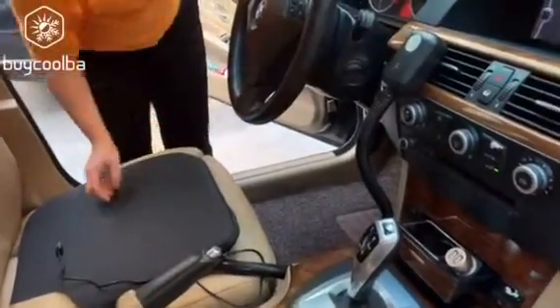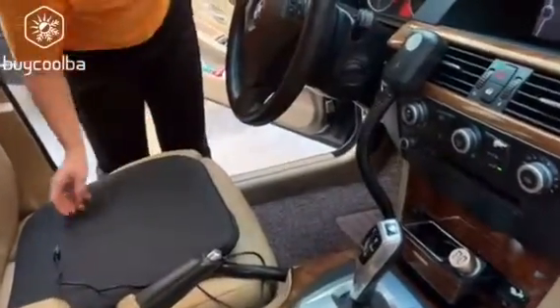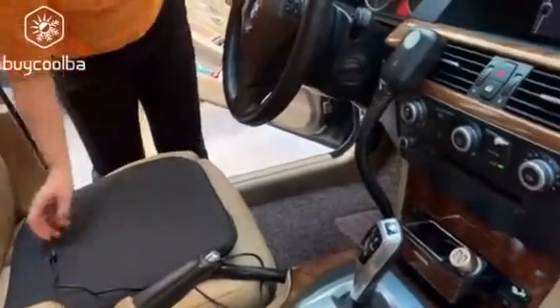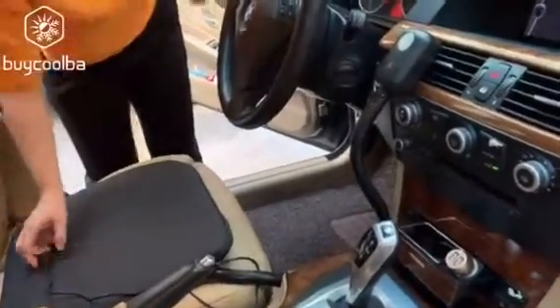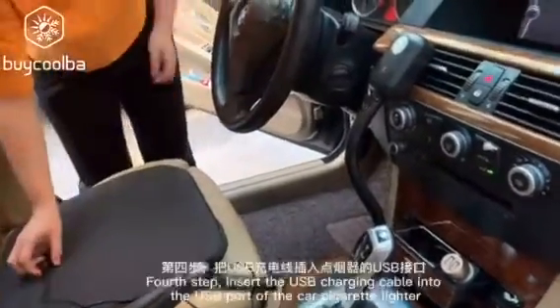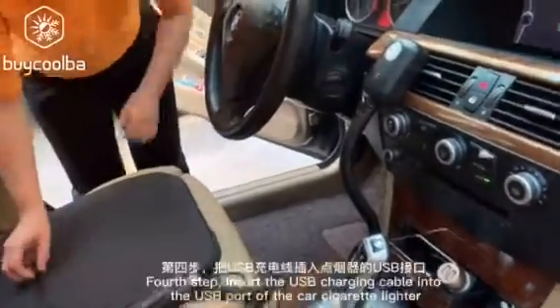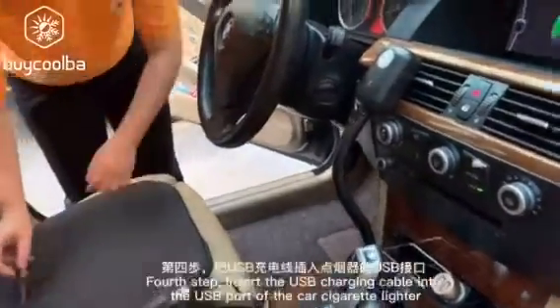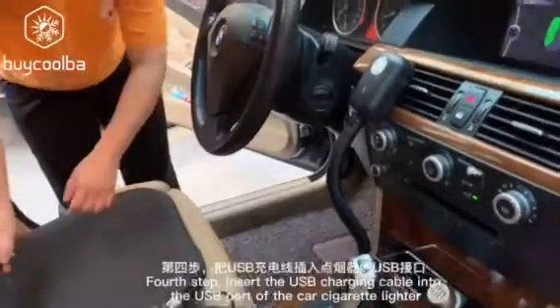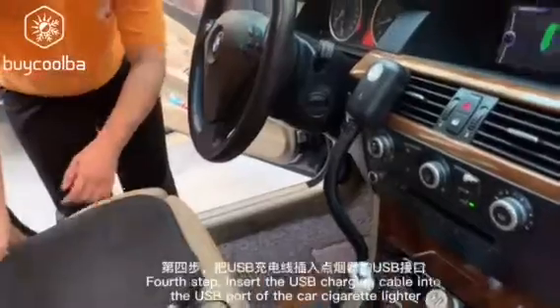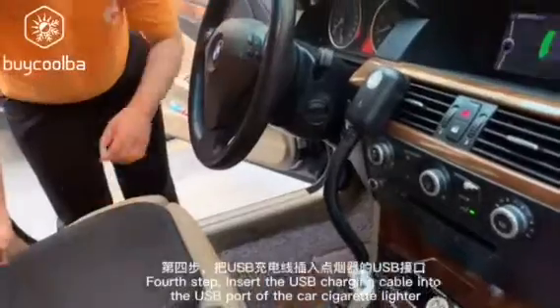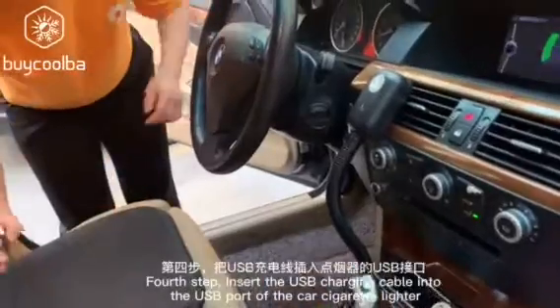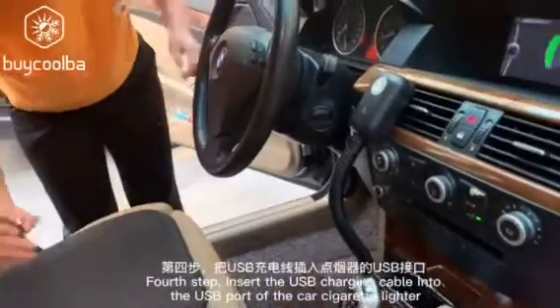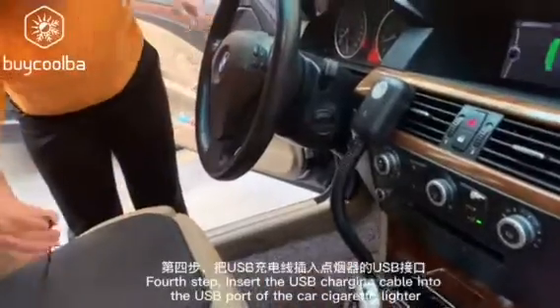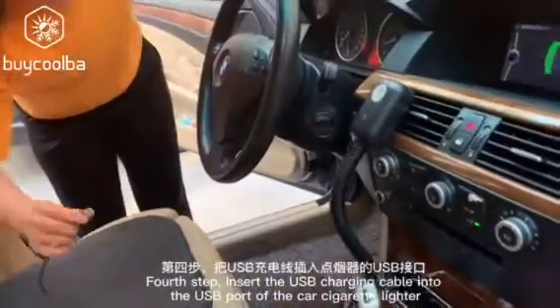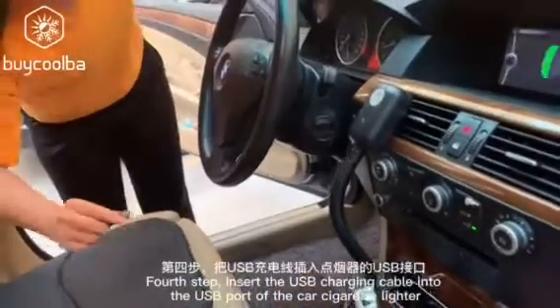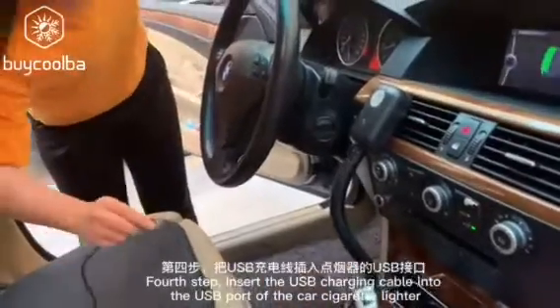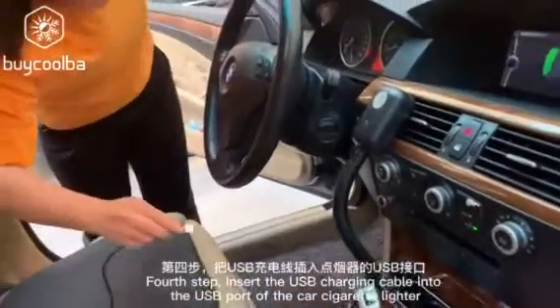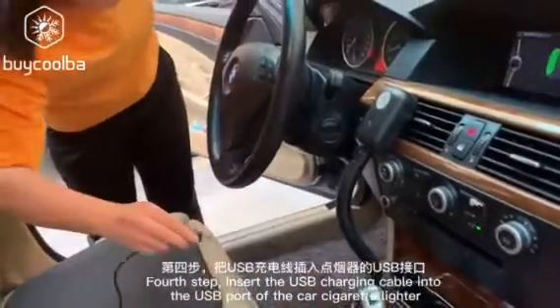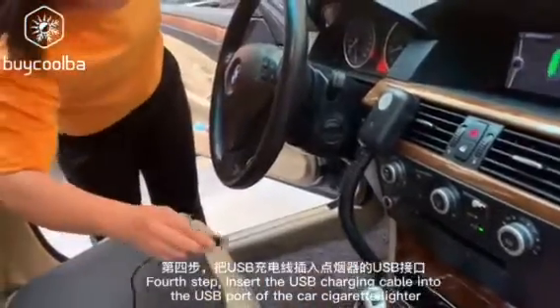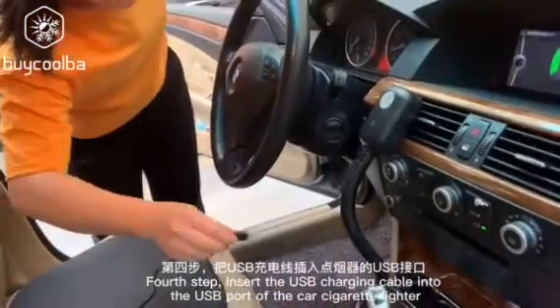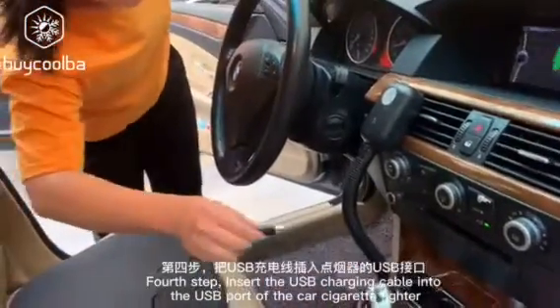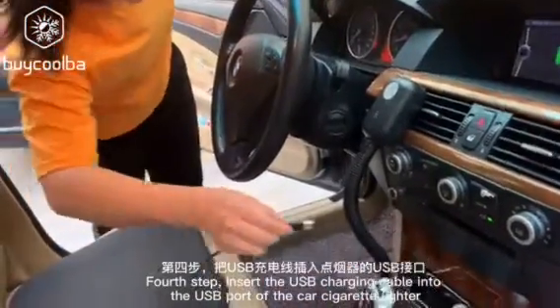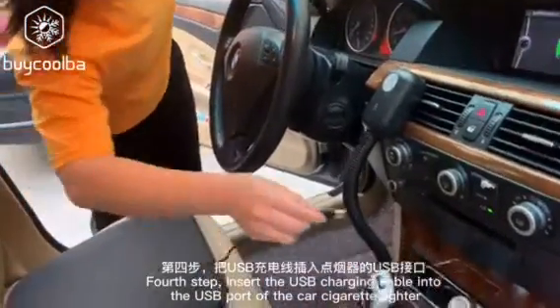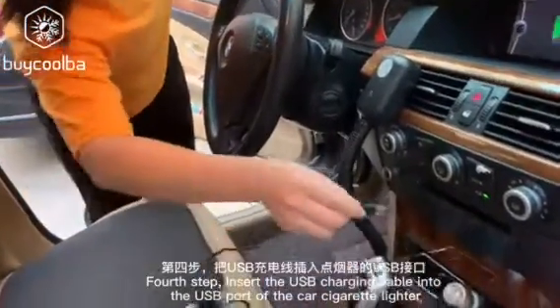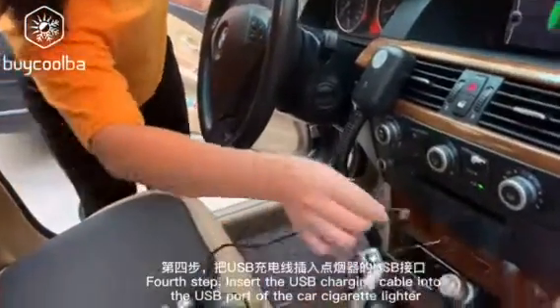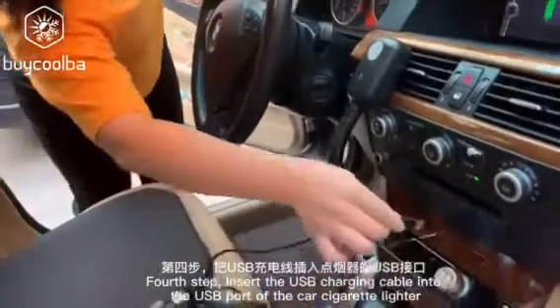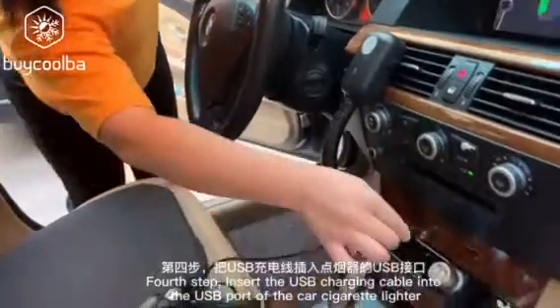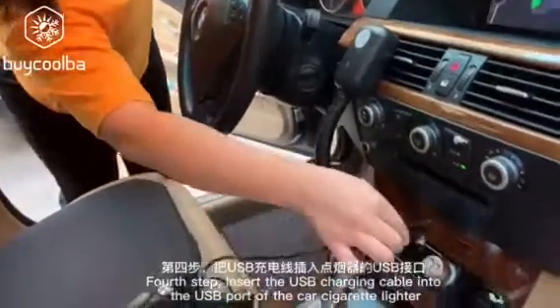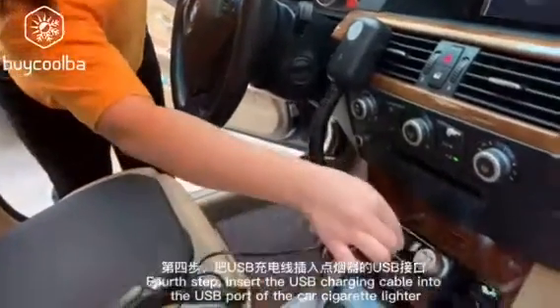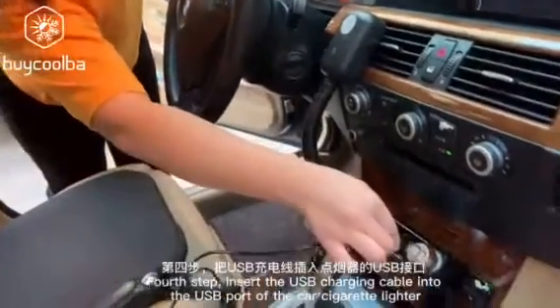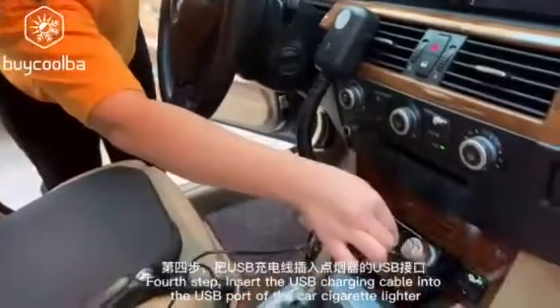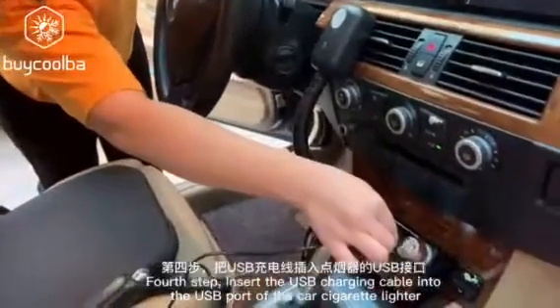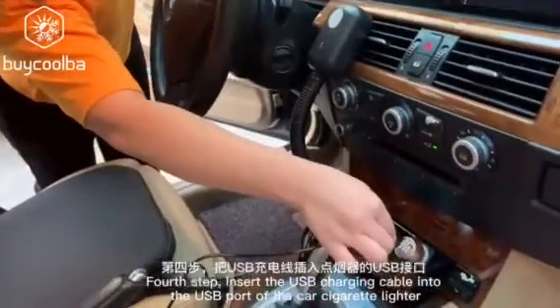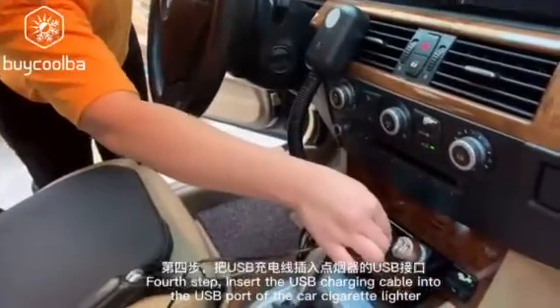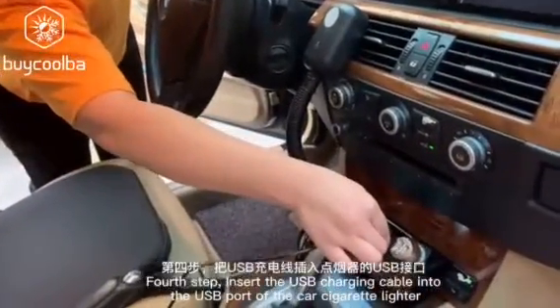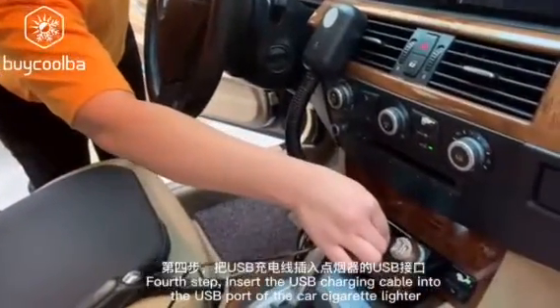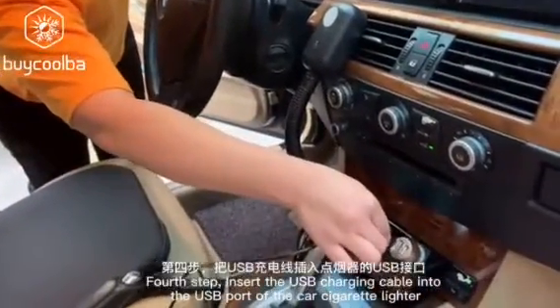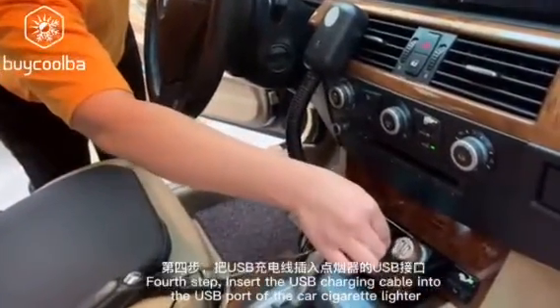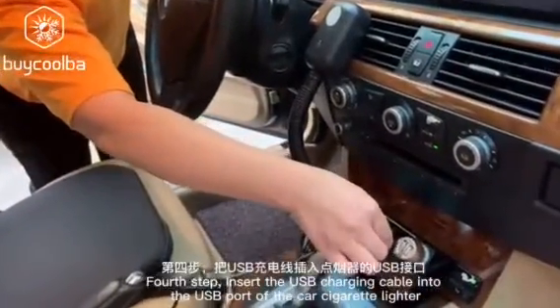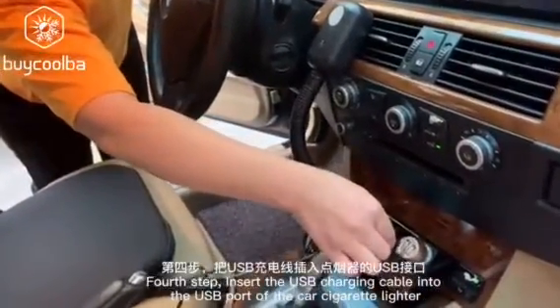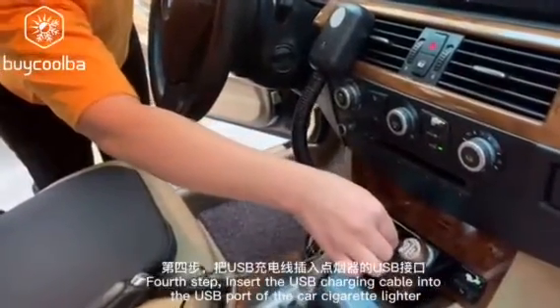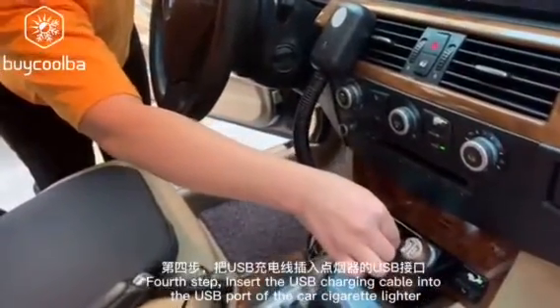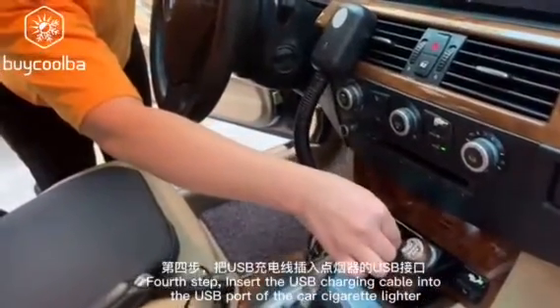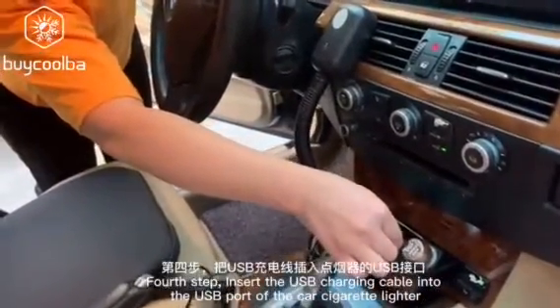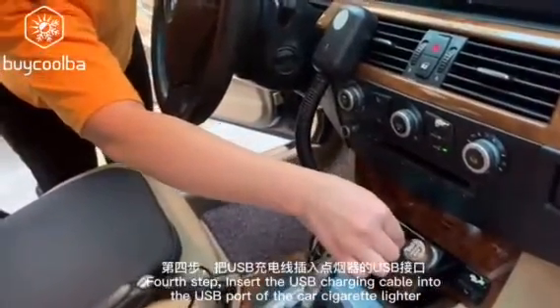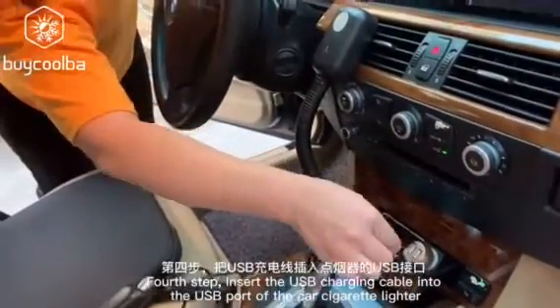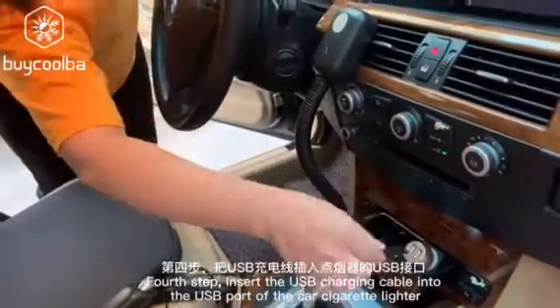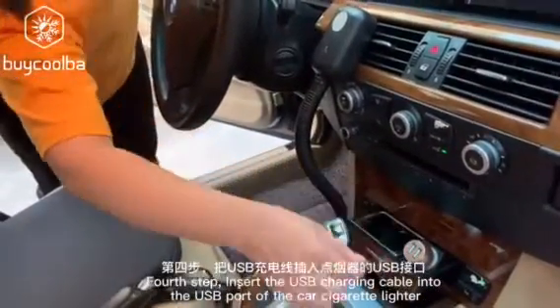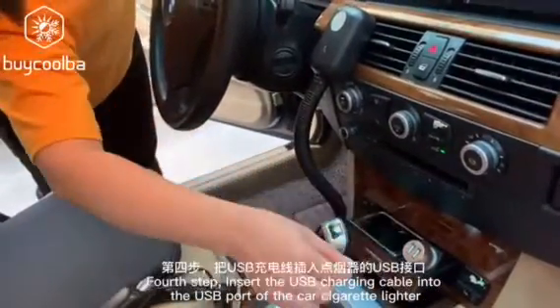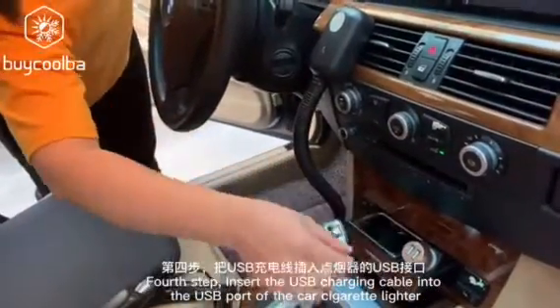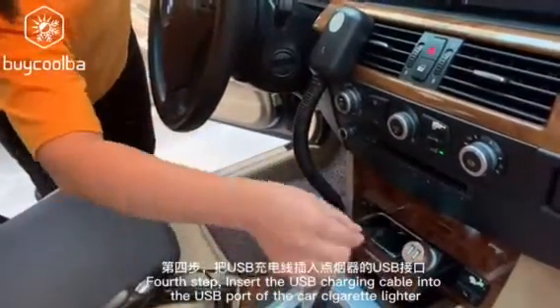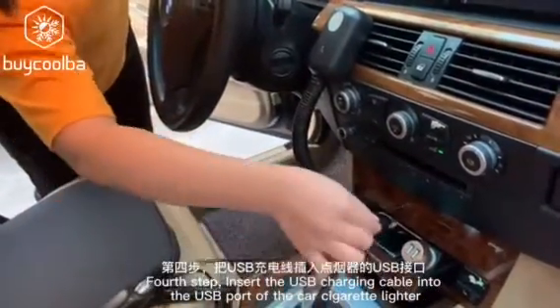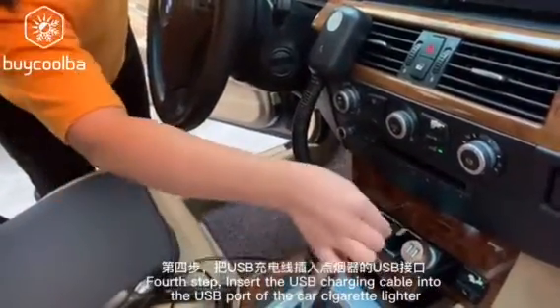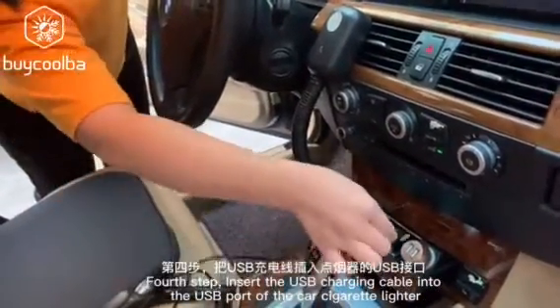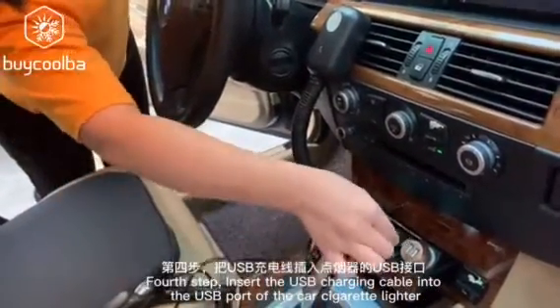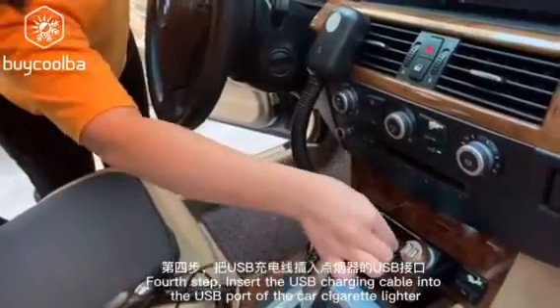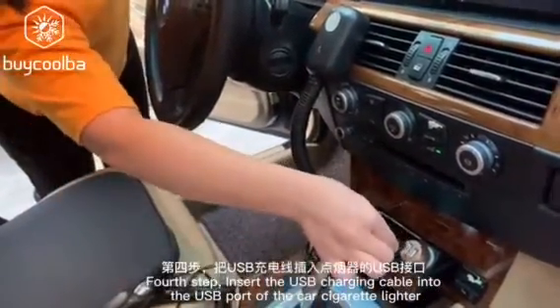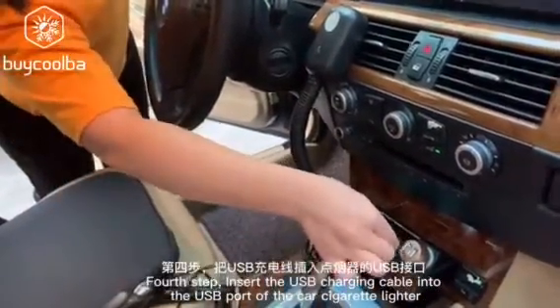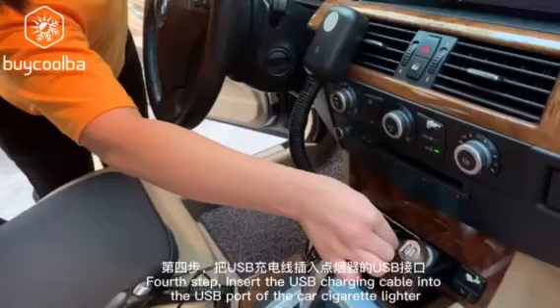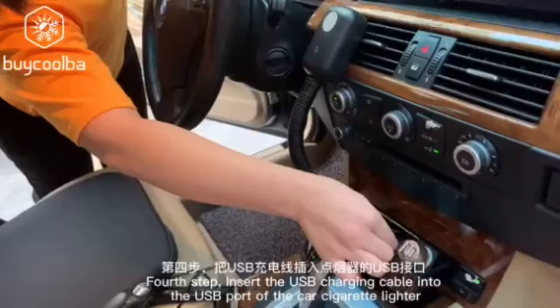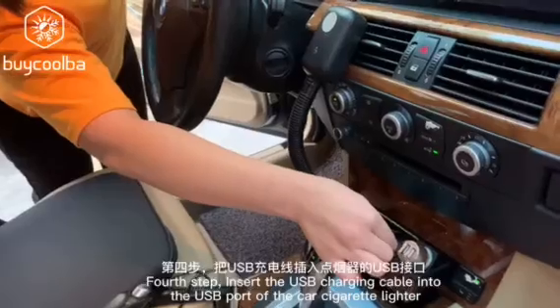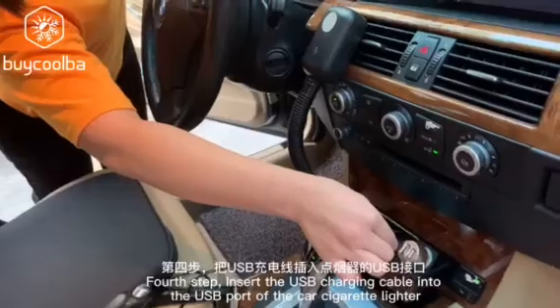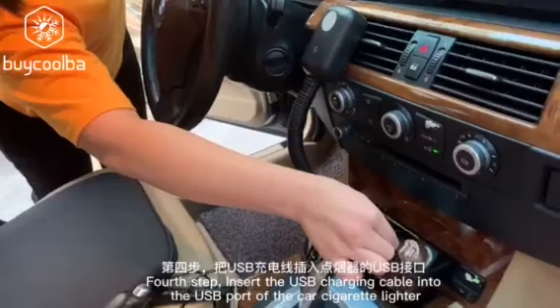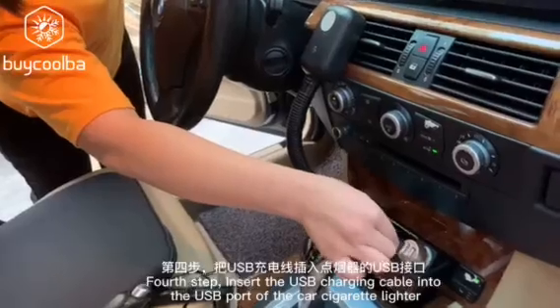Fifth step: insert the USB charging cable into the USB port of the car cigarette lighter.